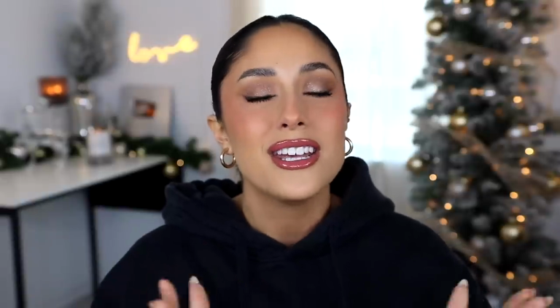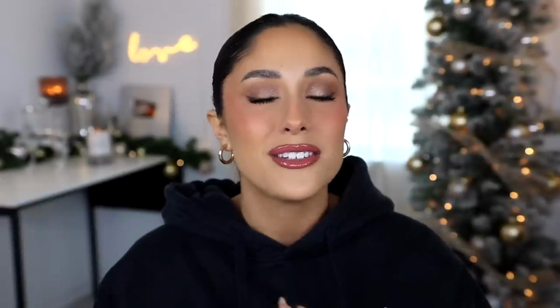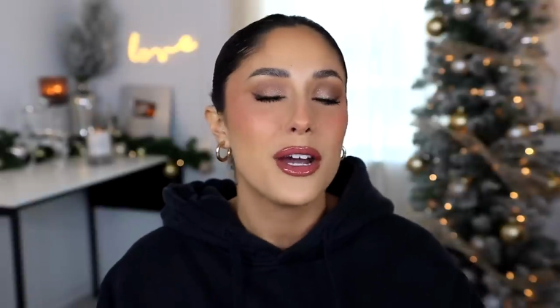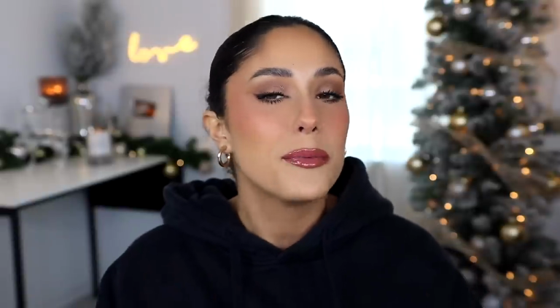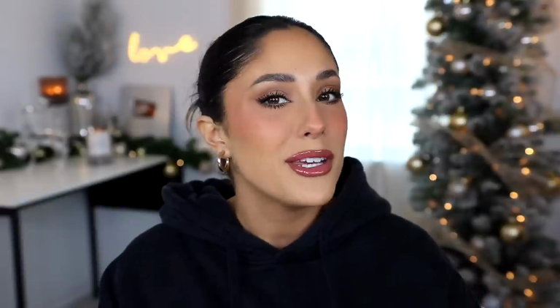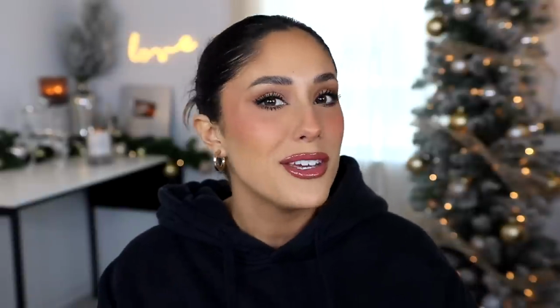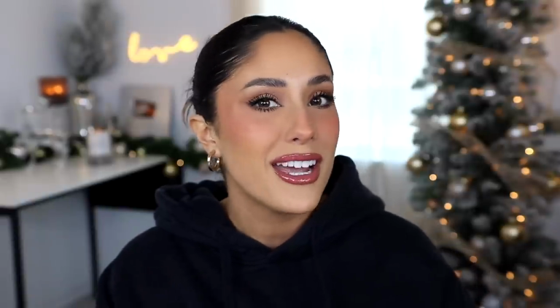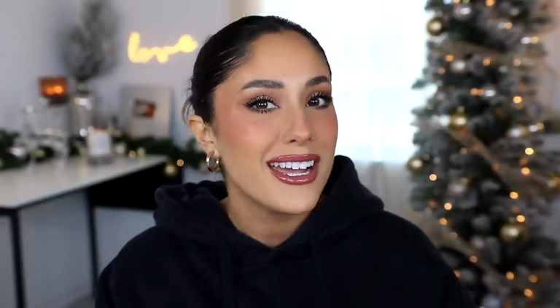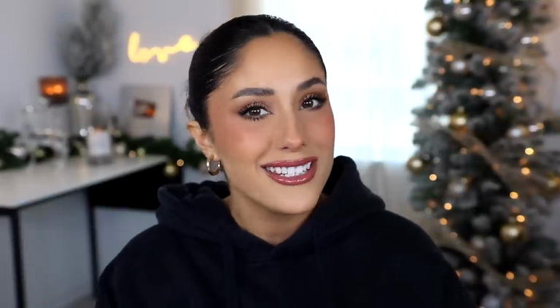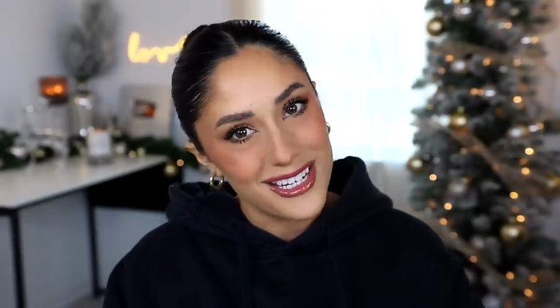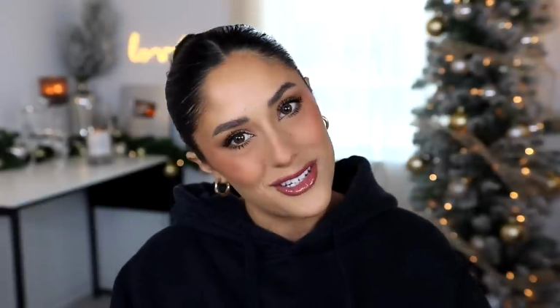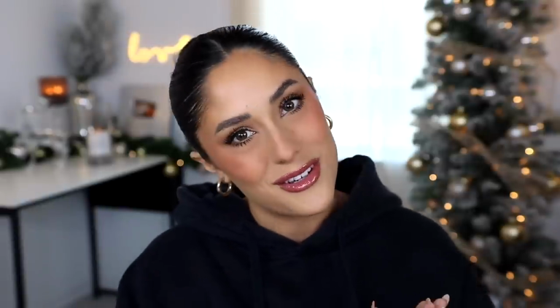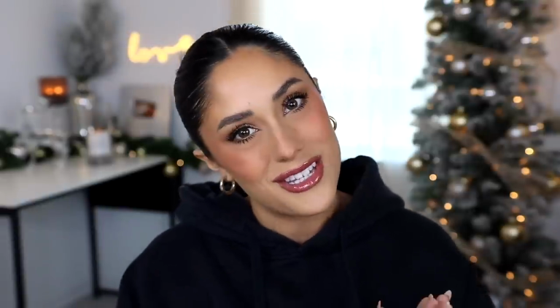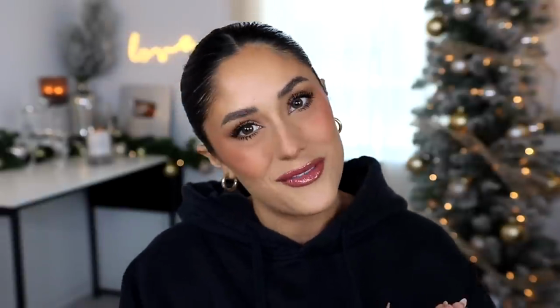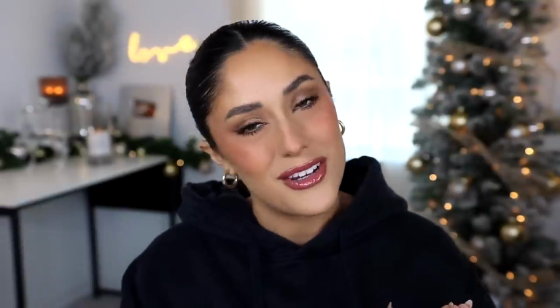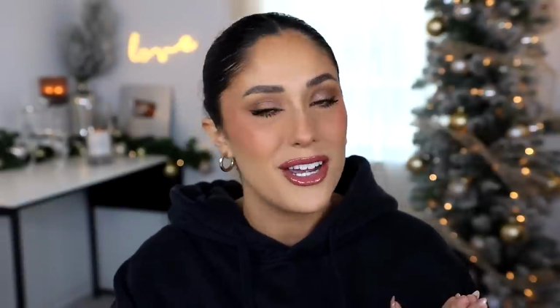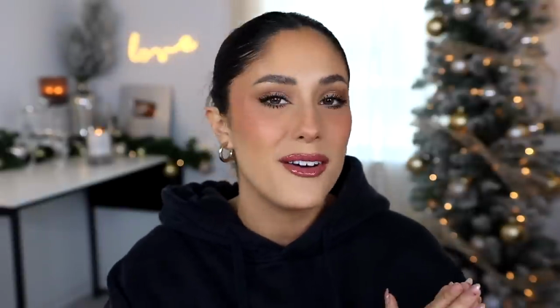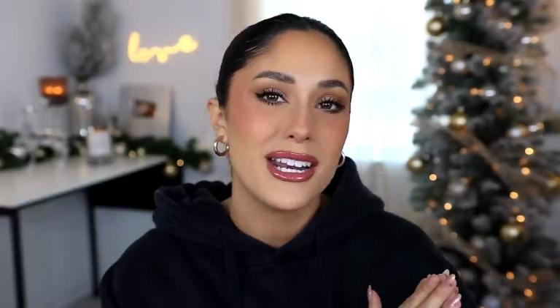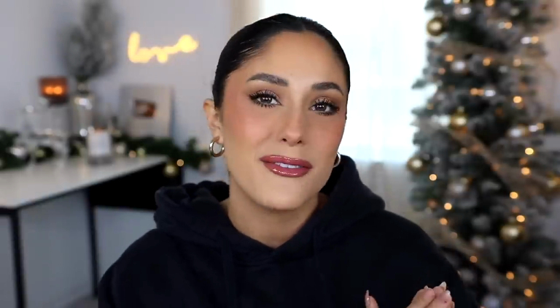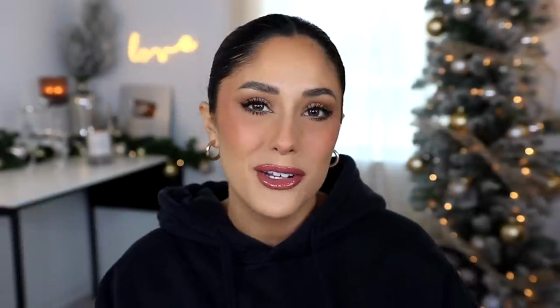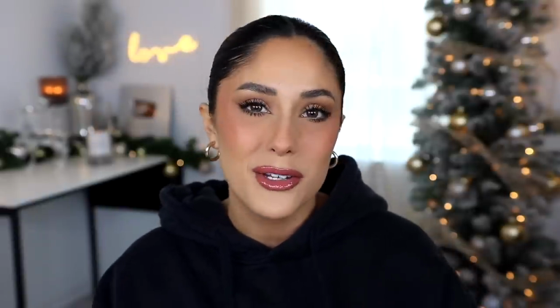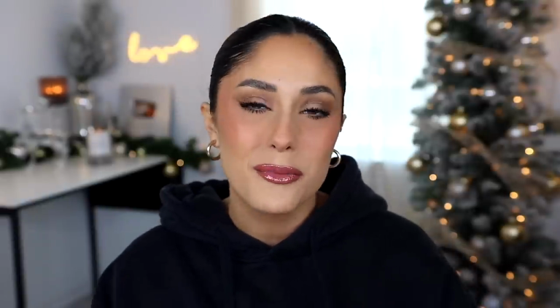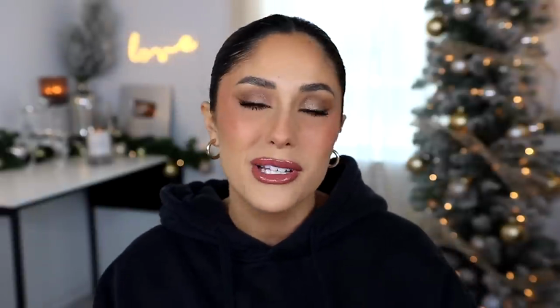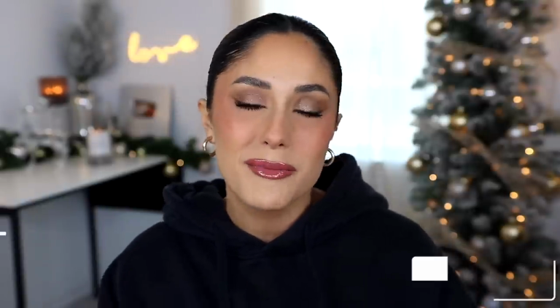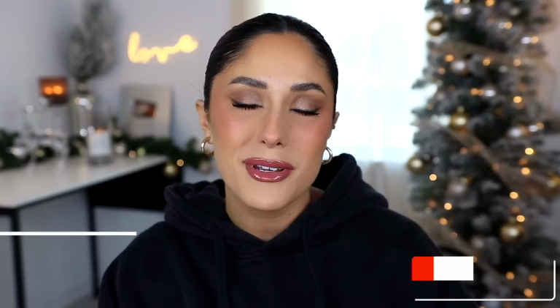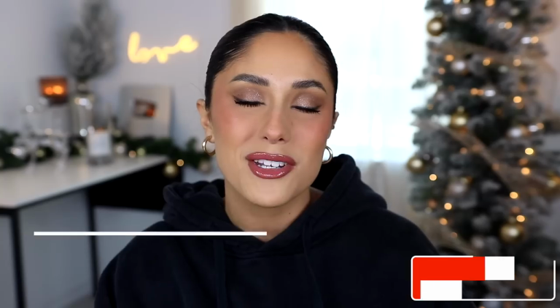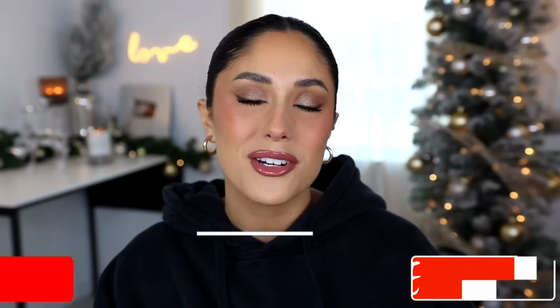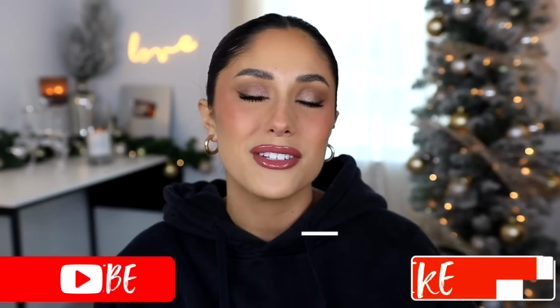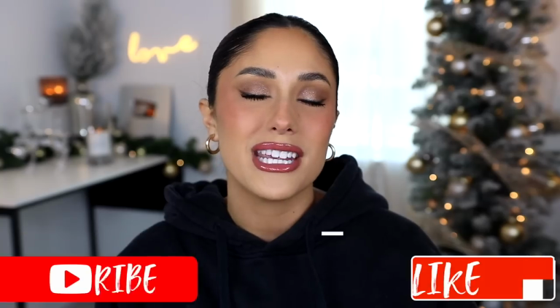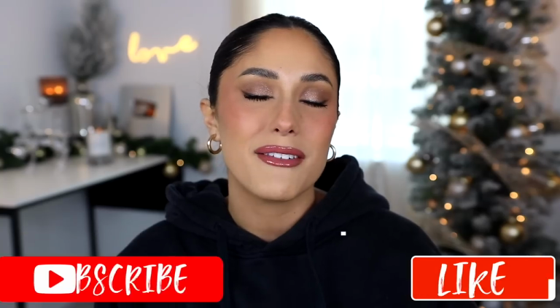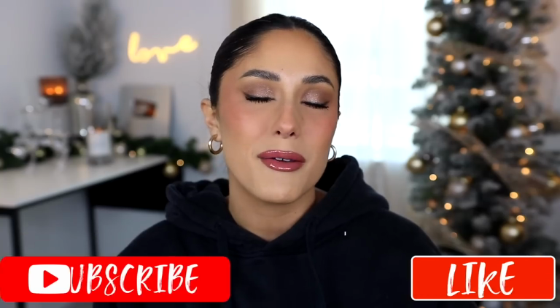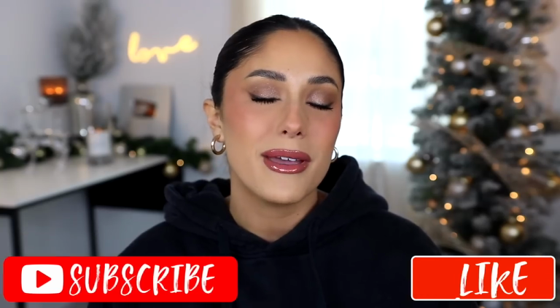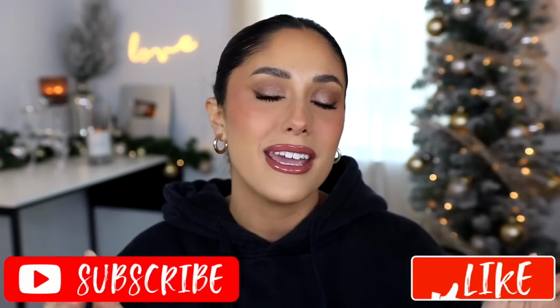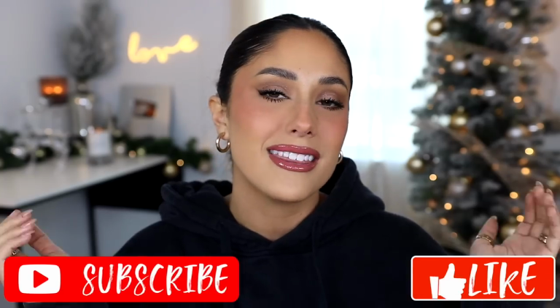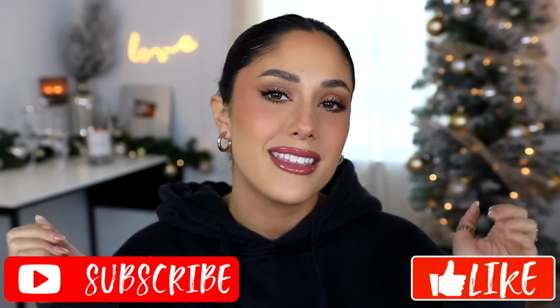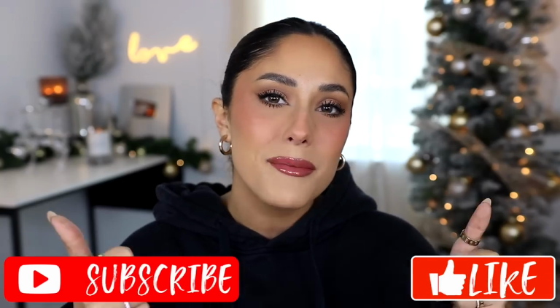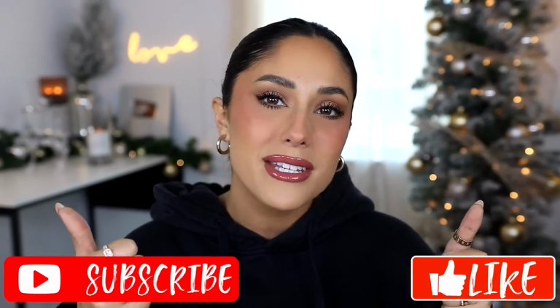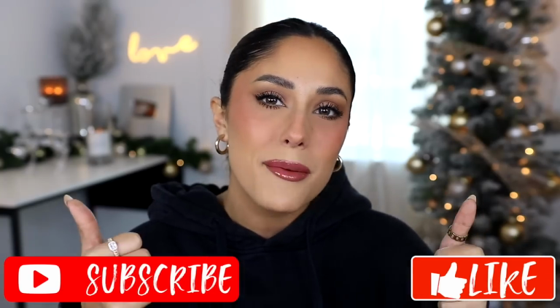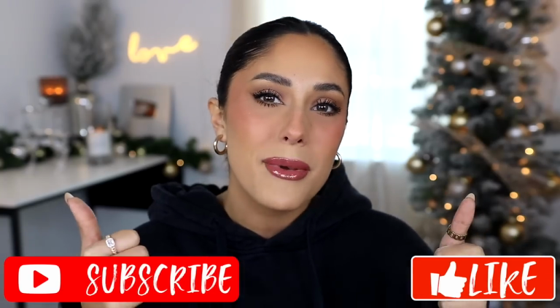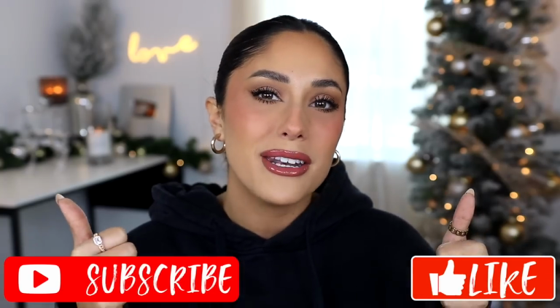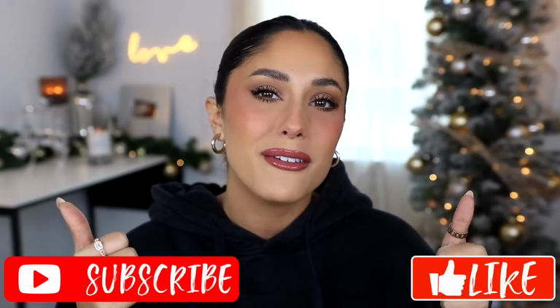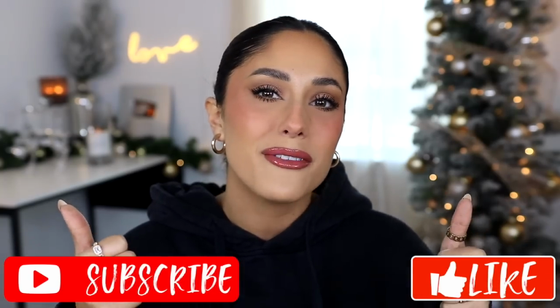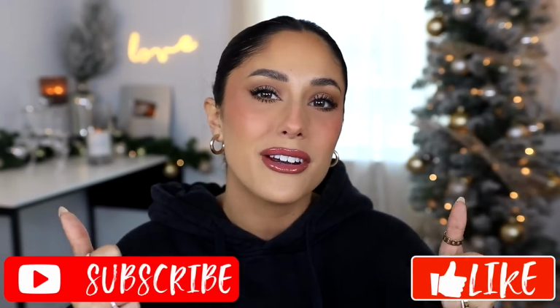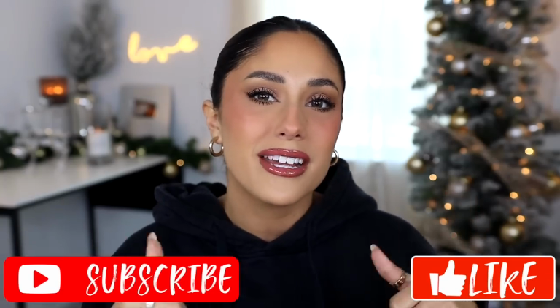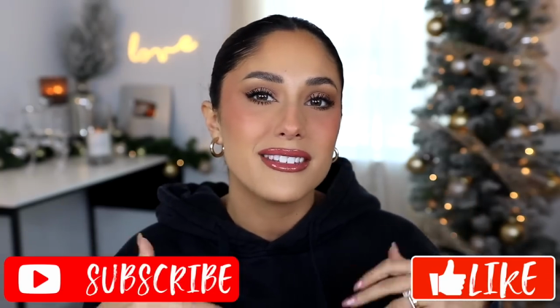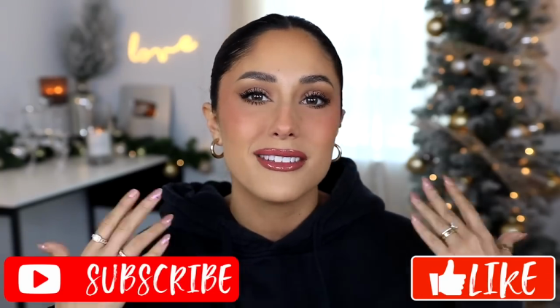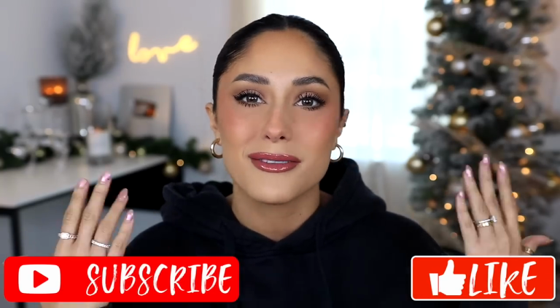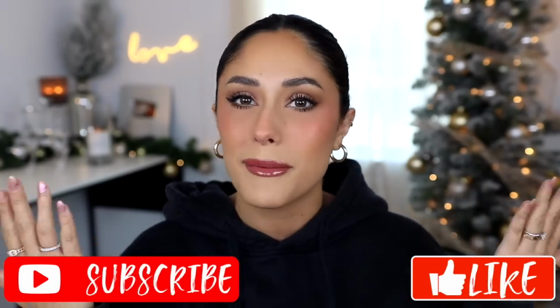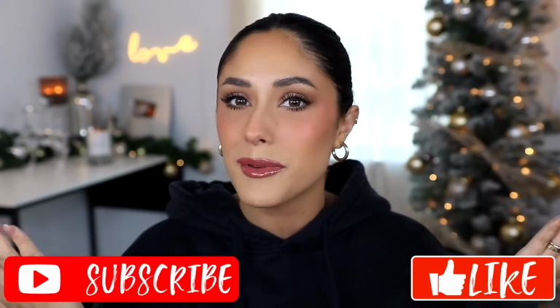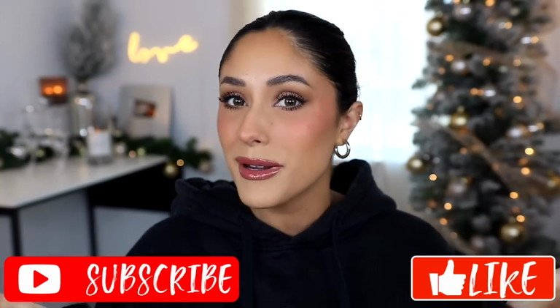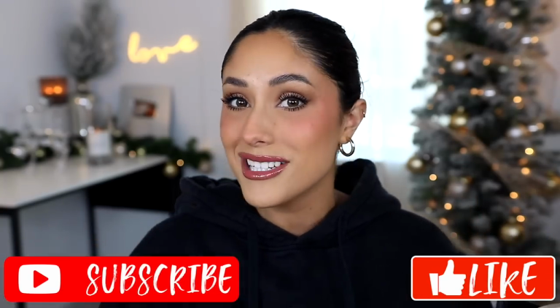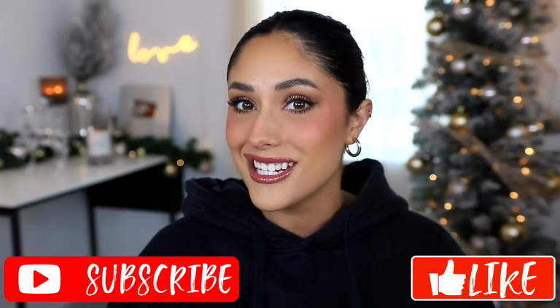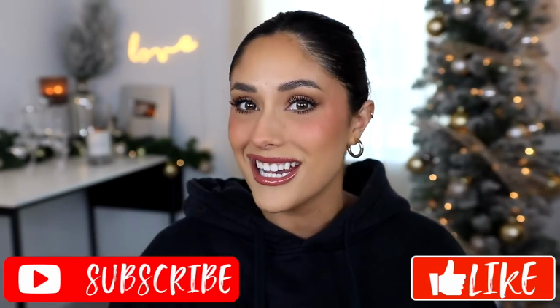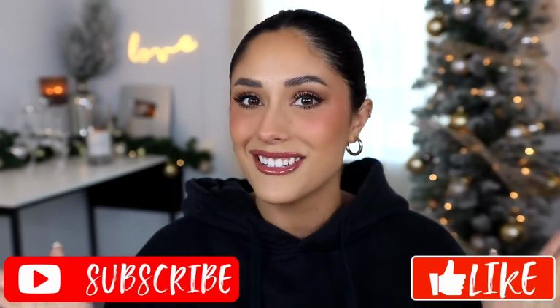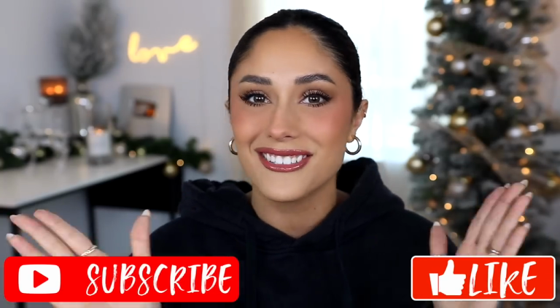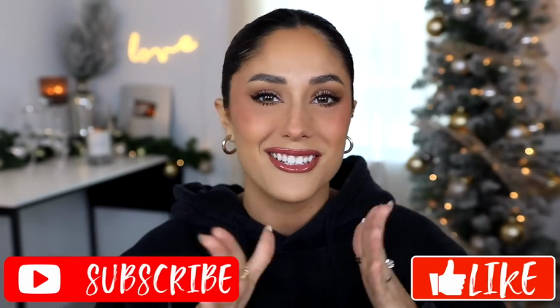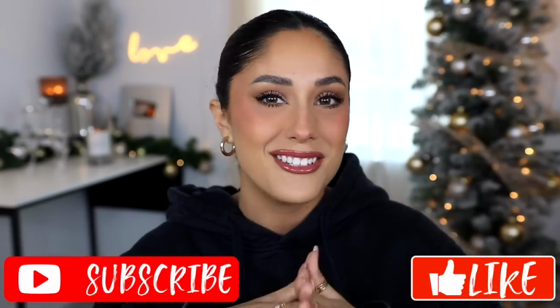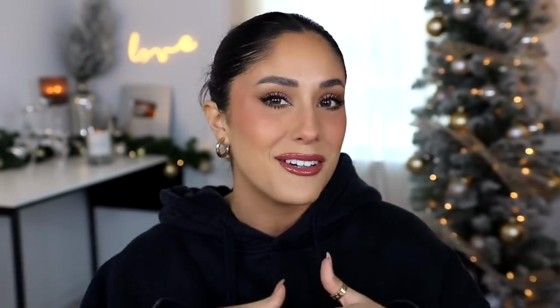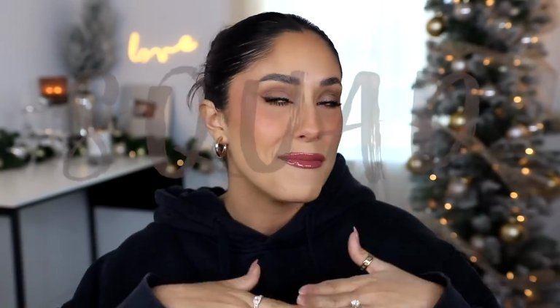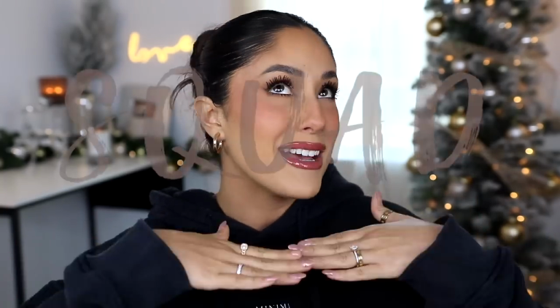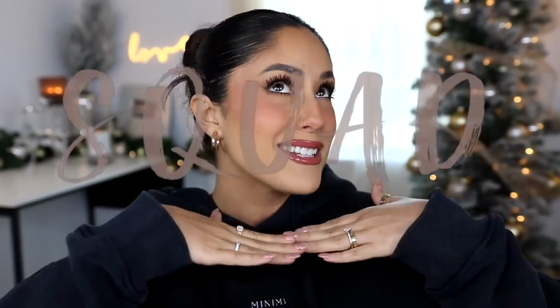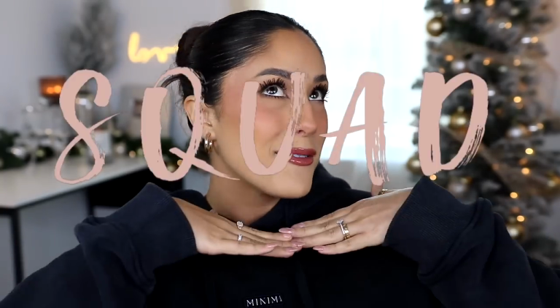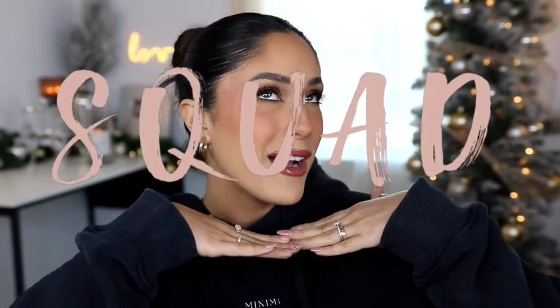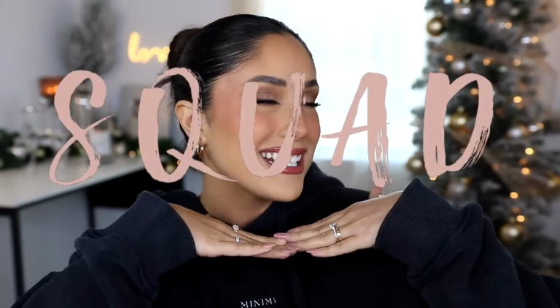So I hope that you guys enjoy this video and if you do, please make sure to give it a big thumbs up and don't forget to subscribe to my channel to join my squad.